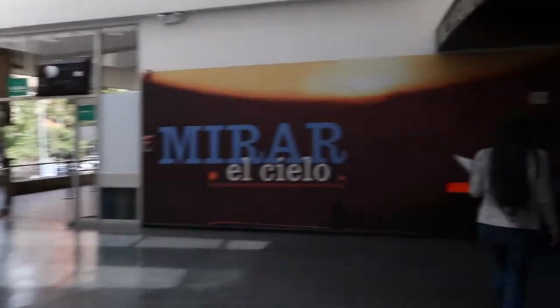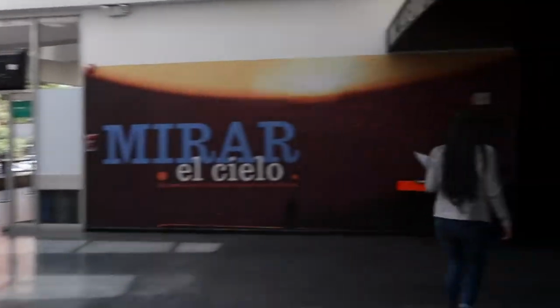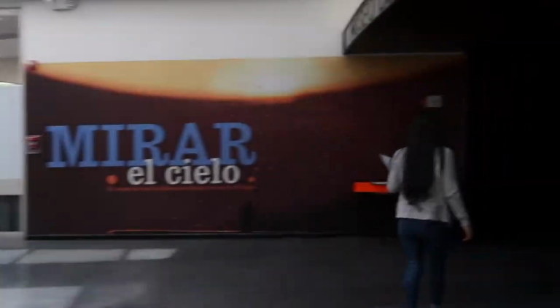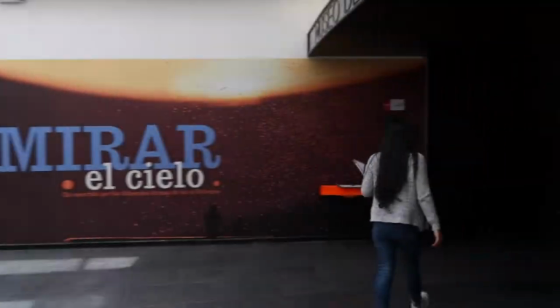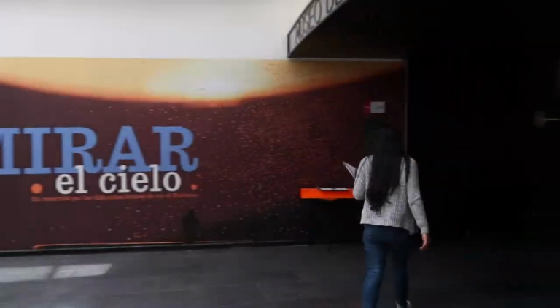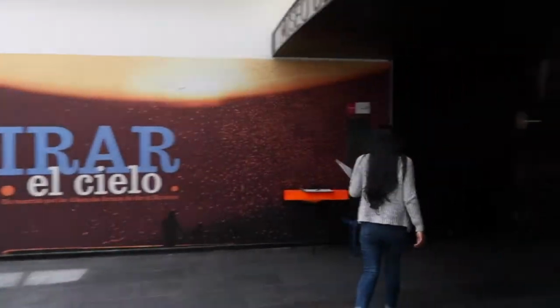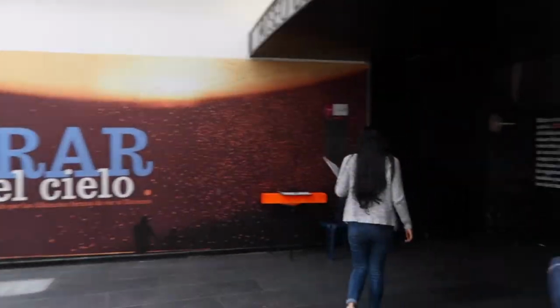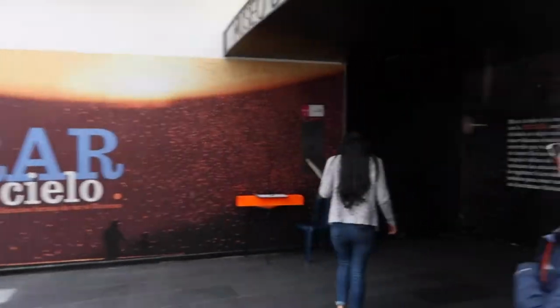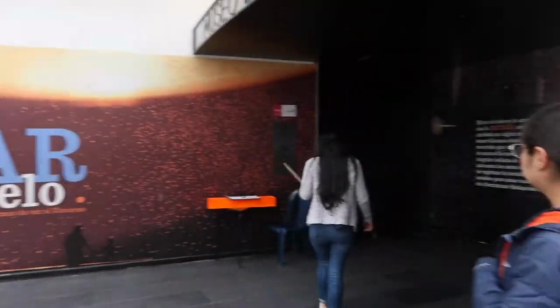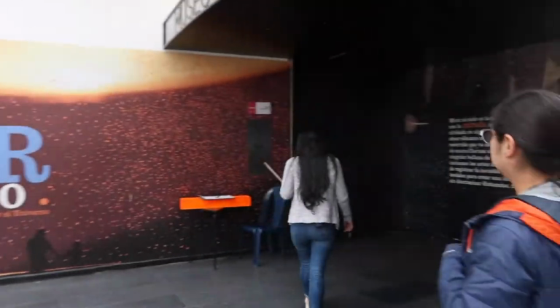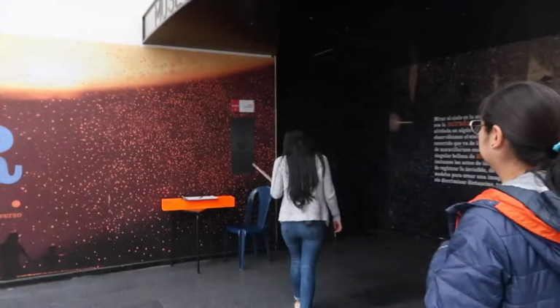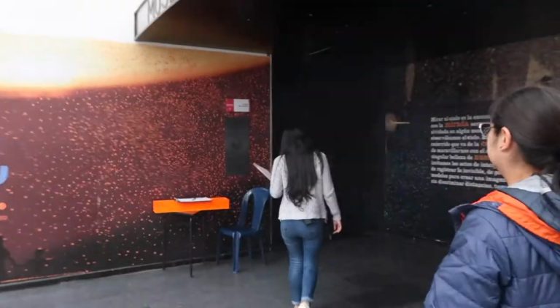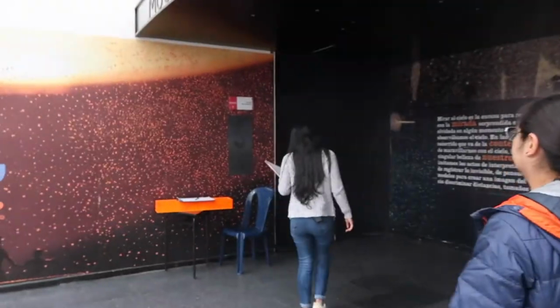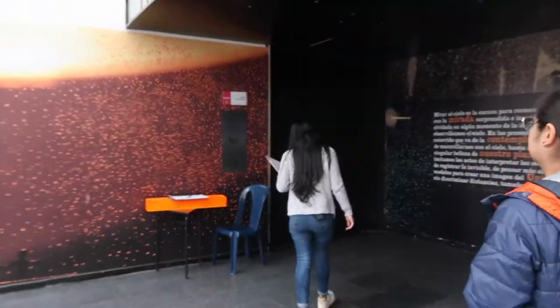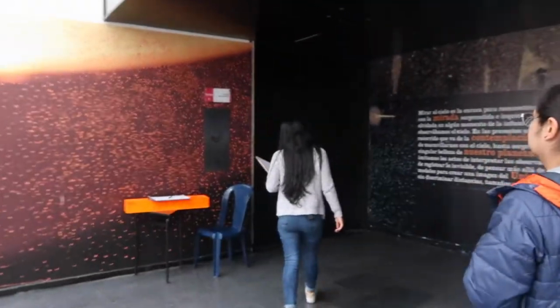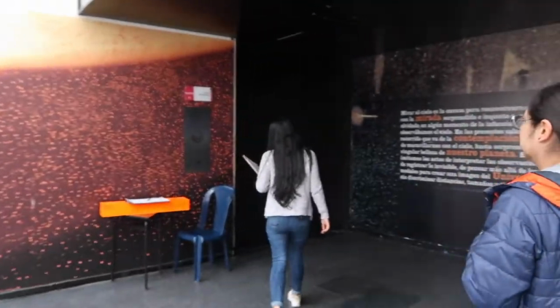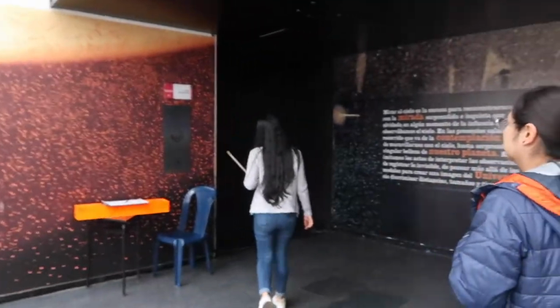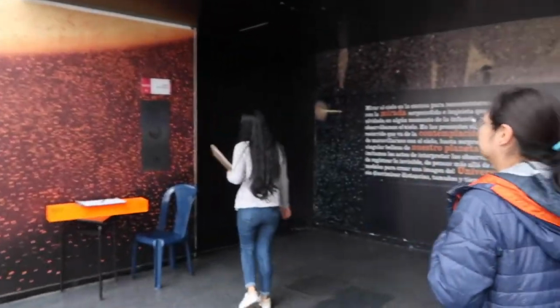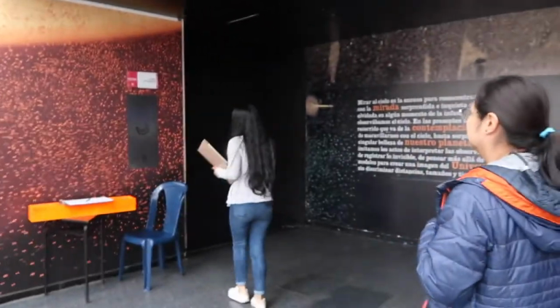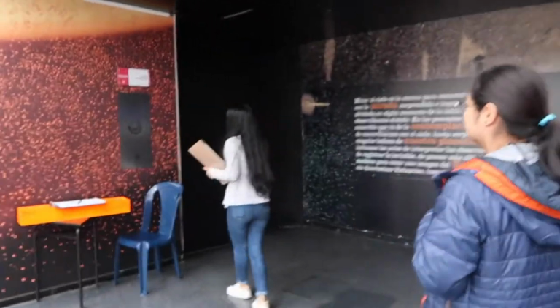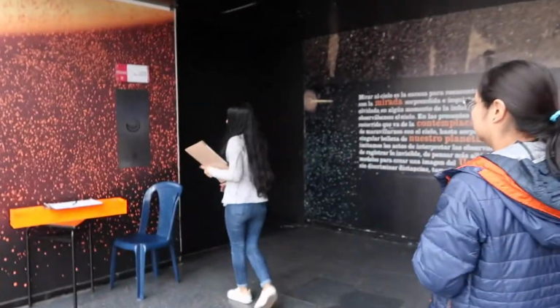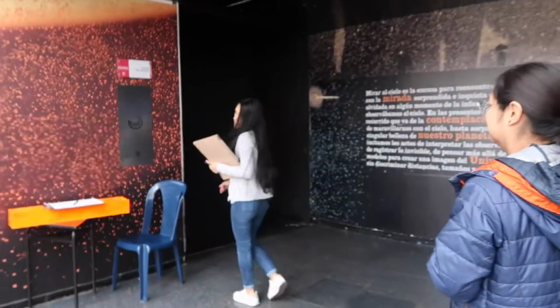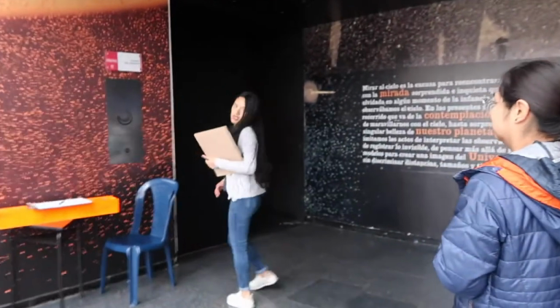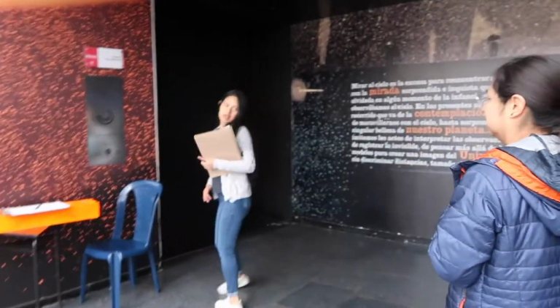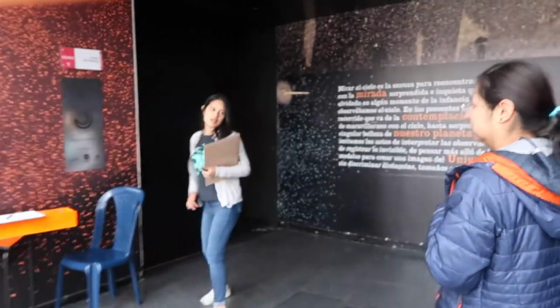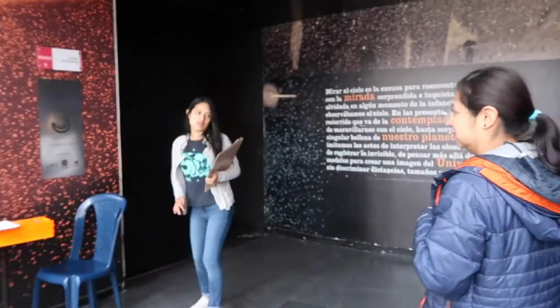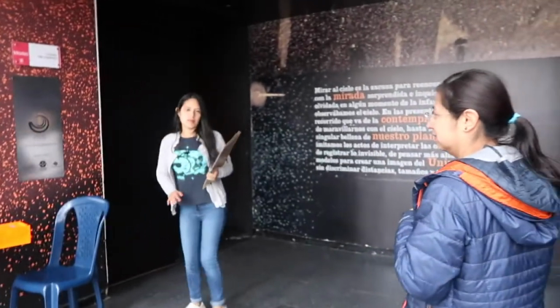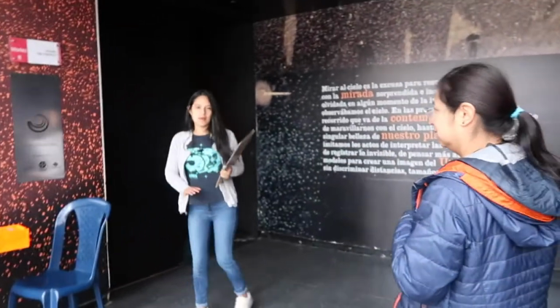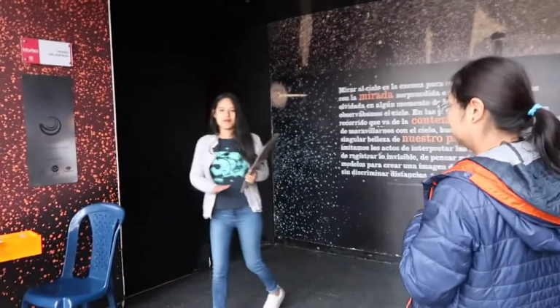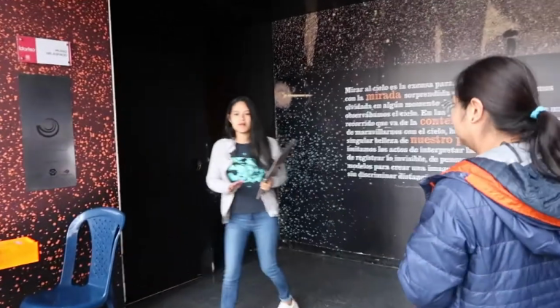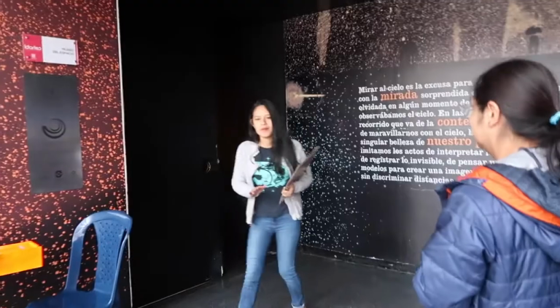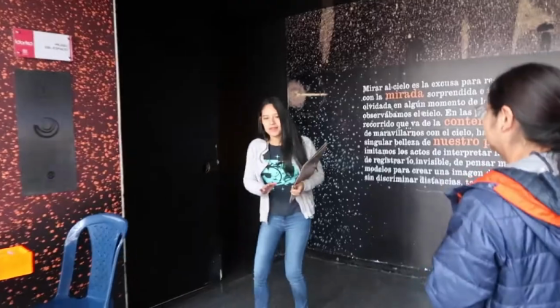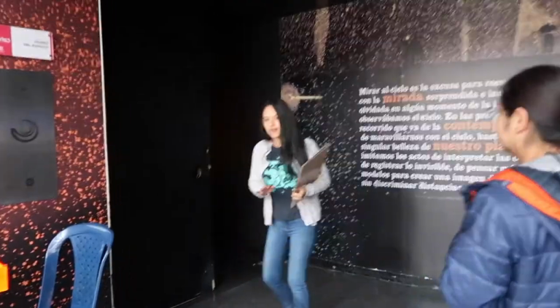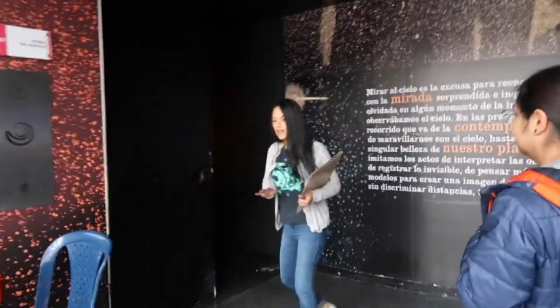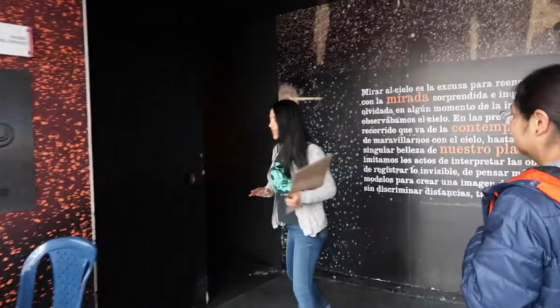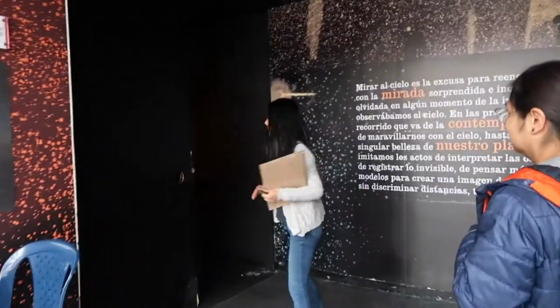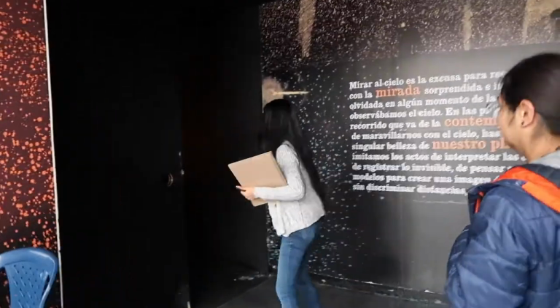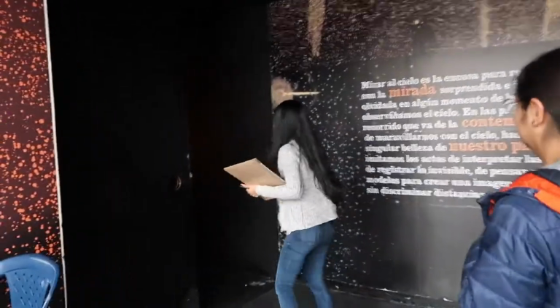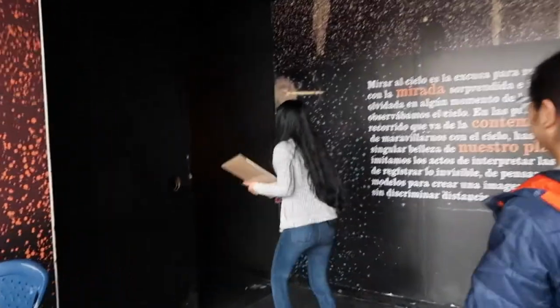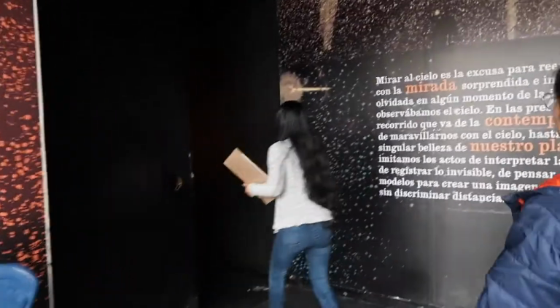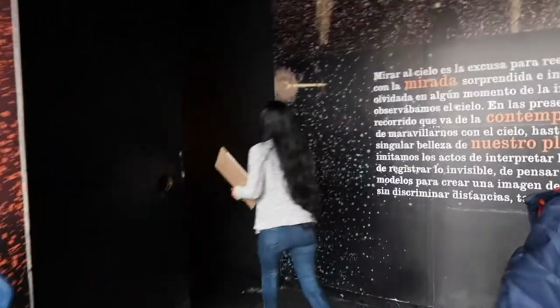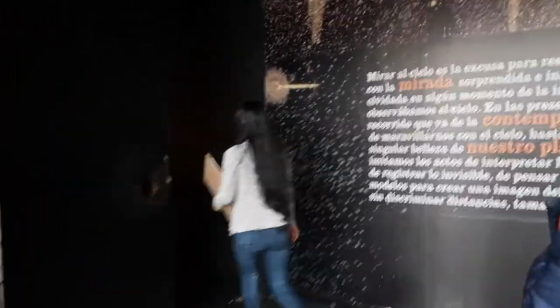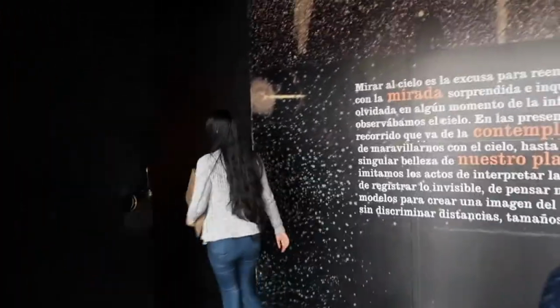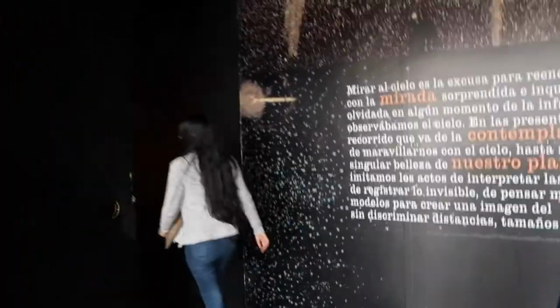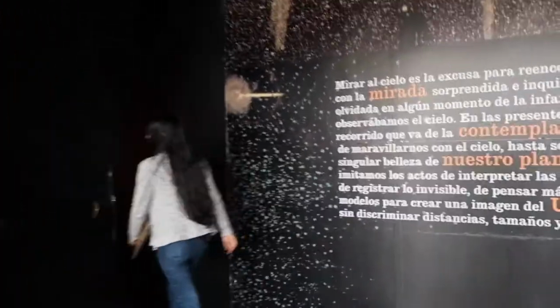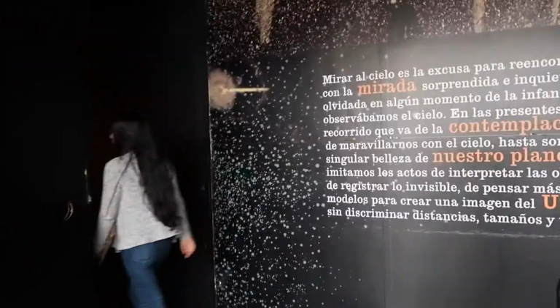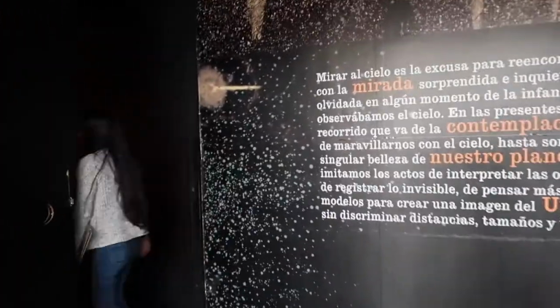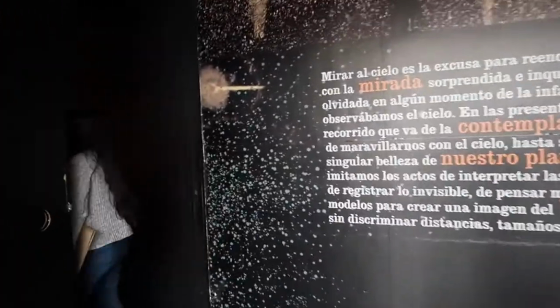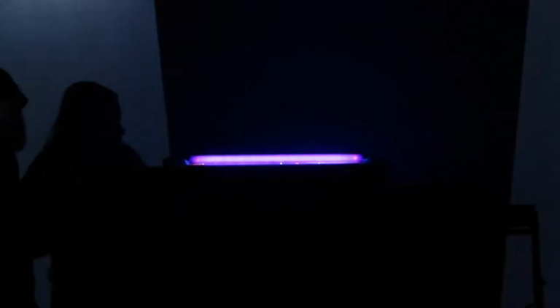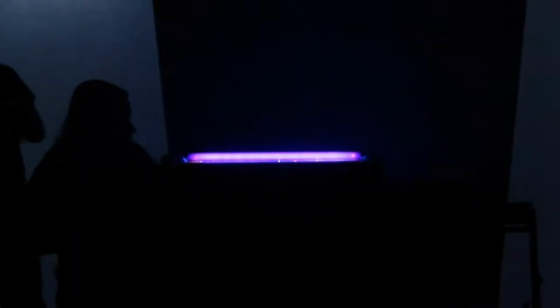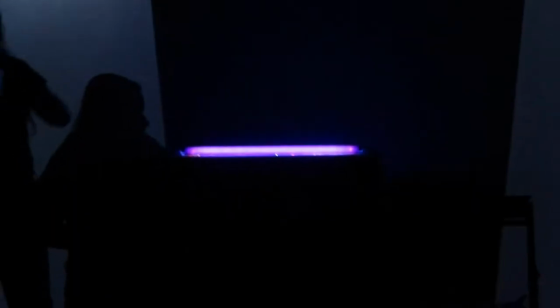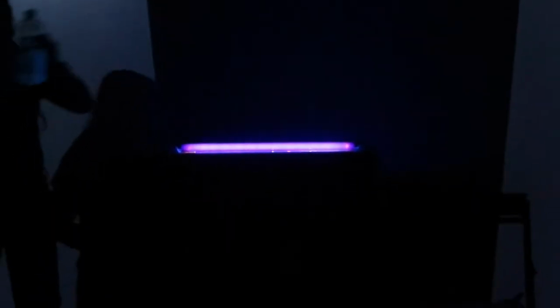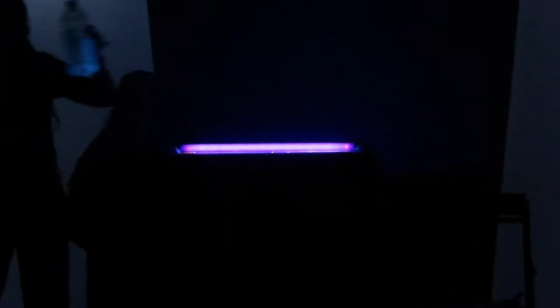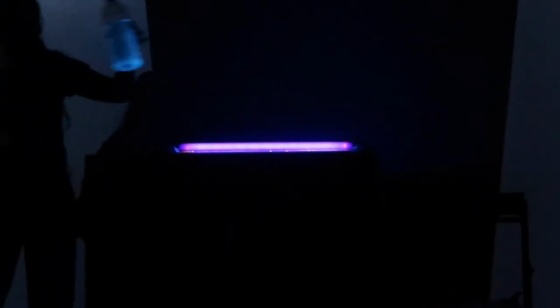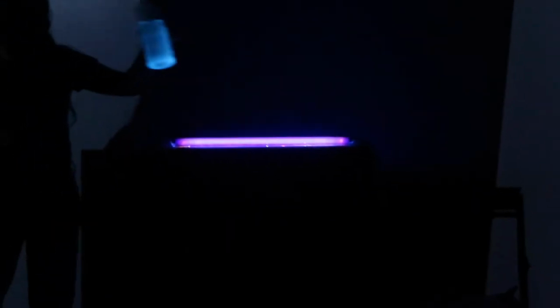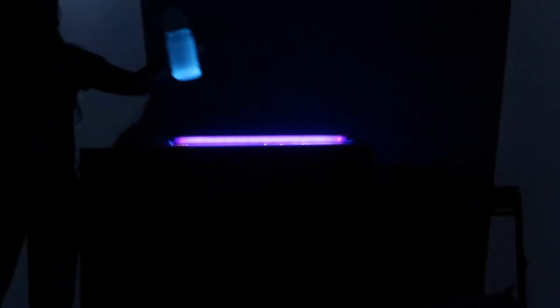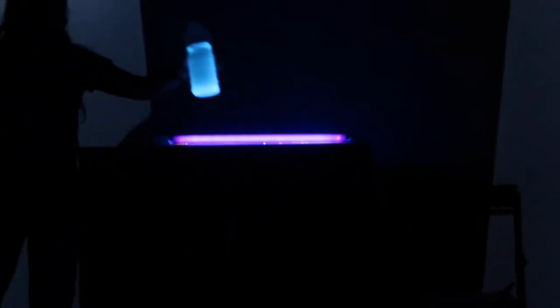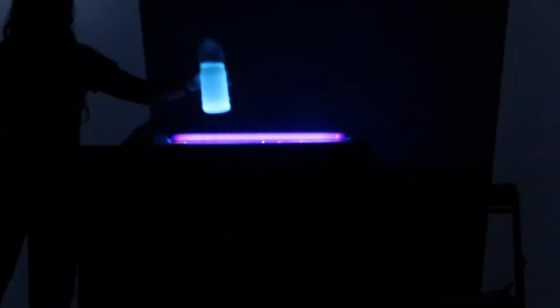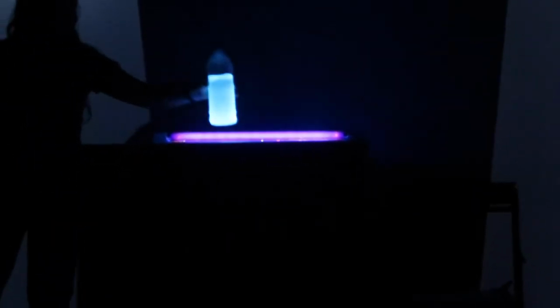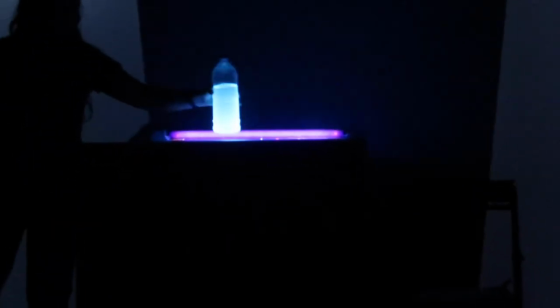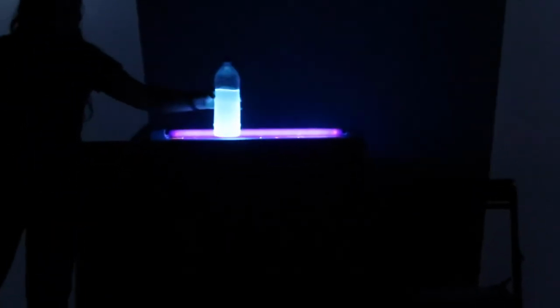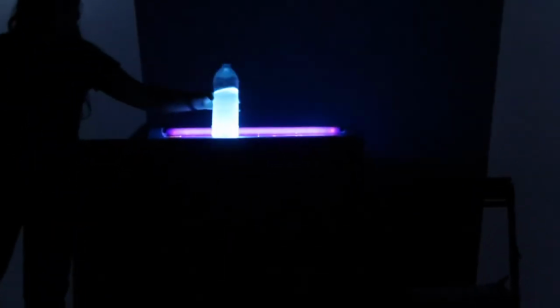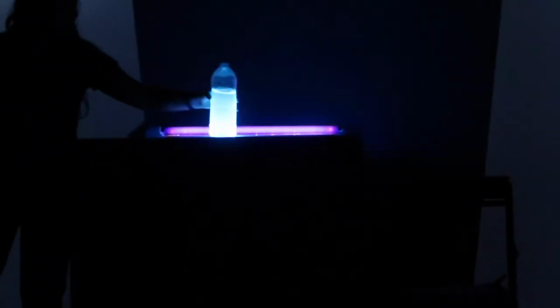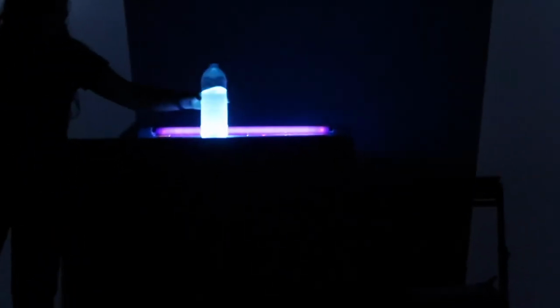Look at the sky. It's like a star dive. Wow.